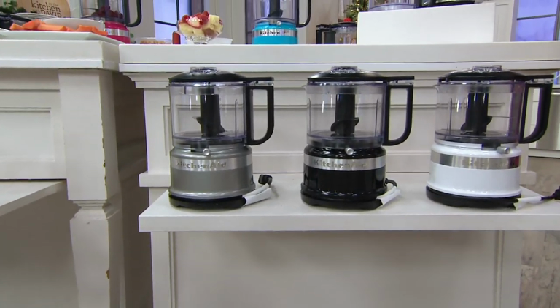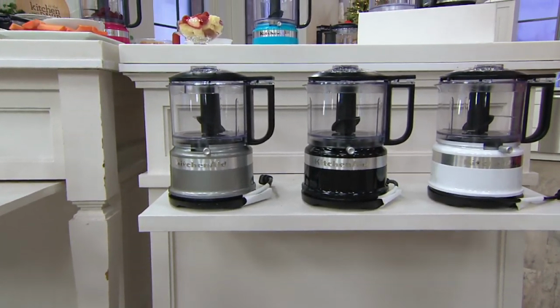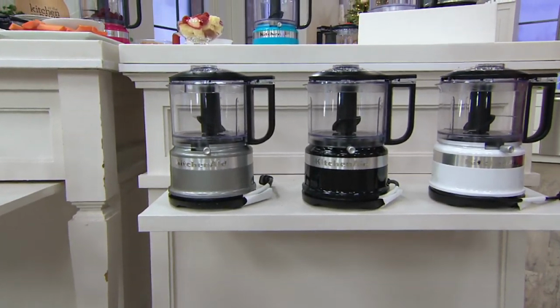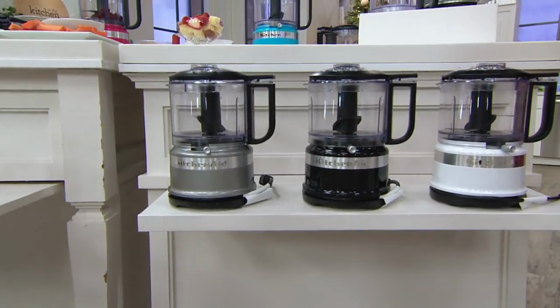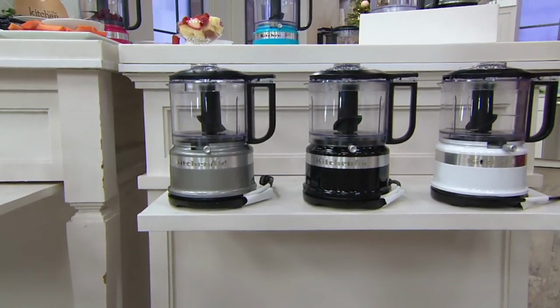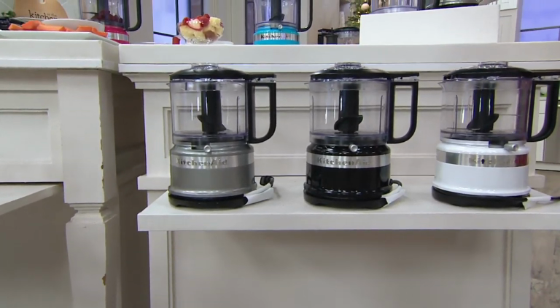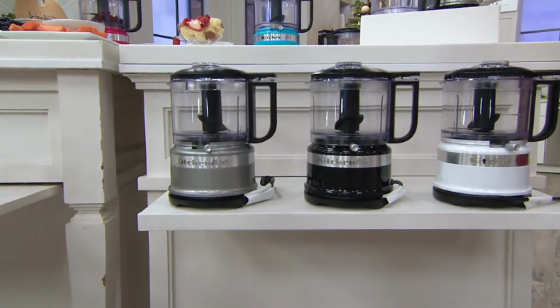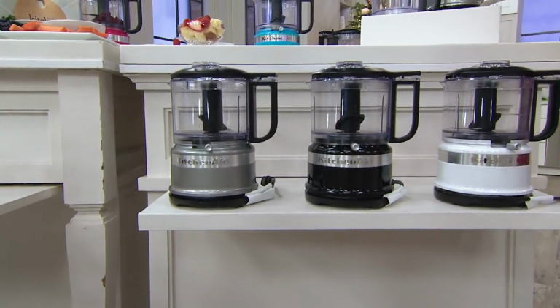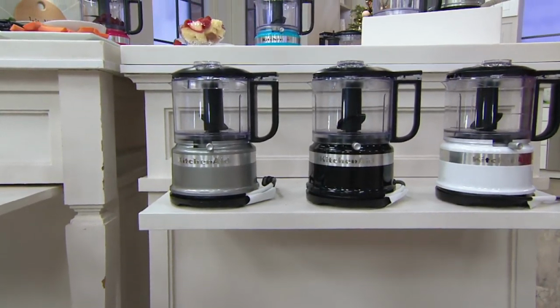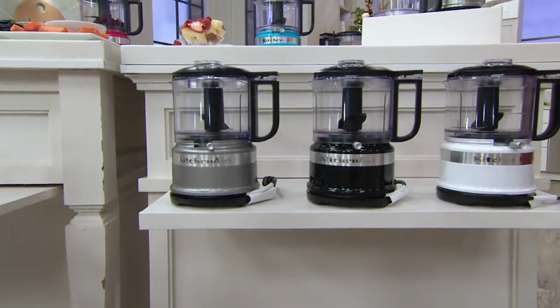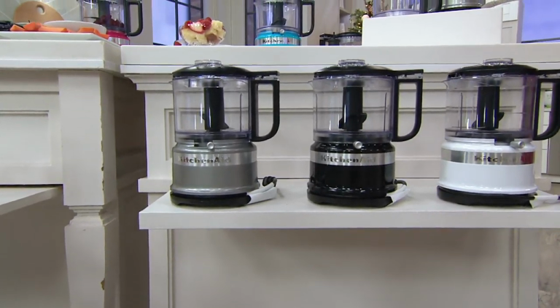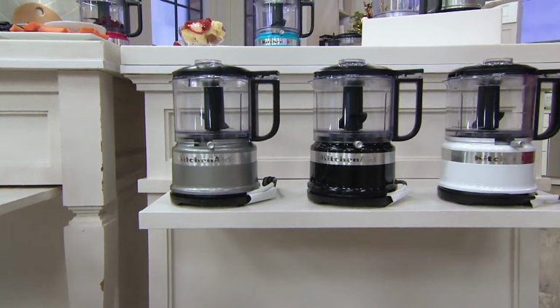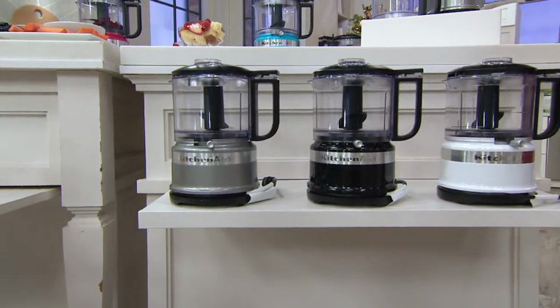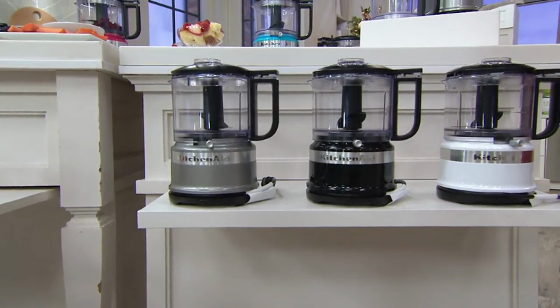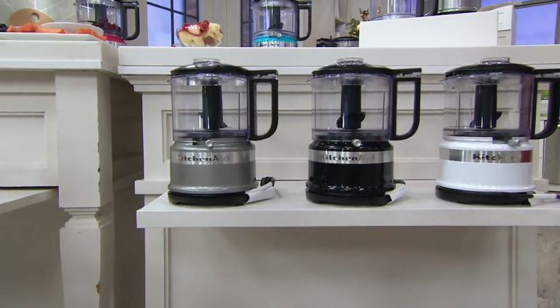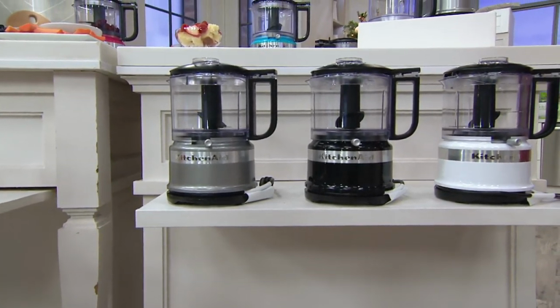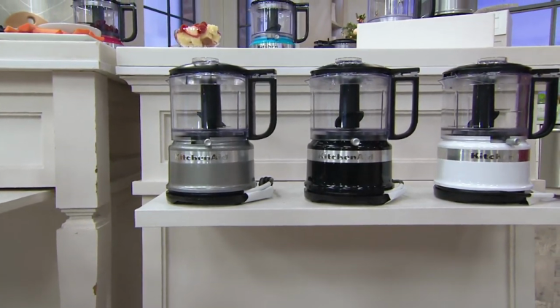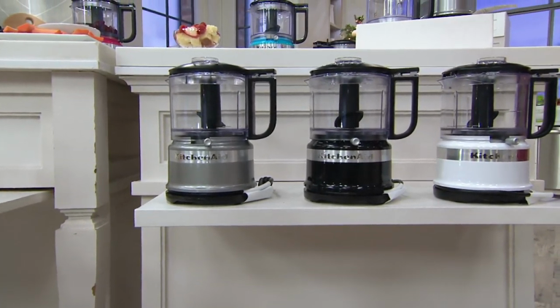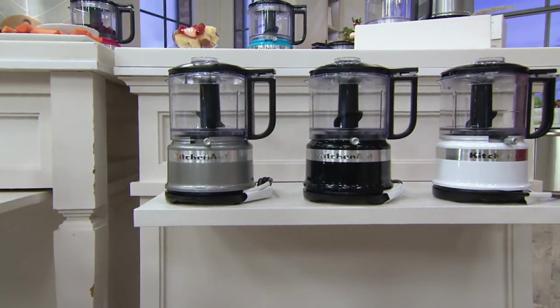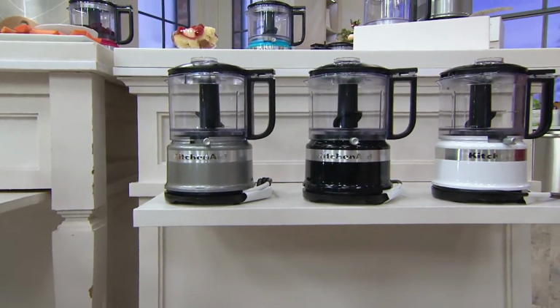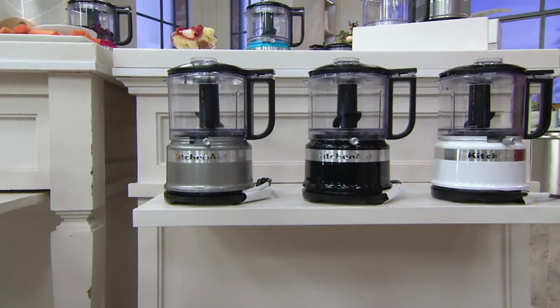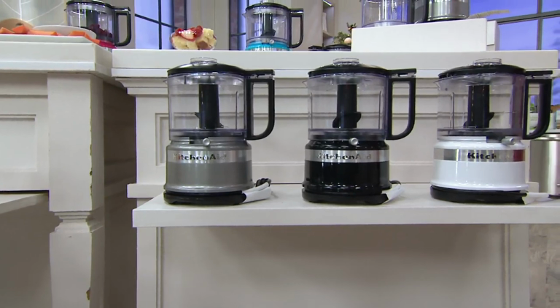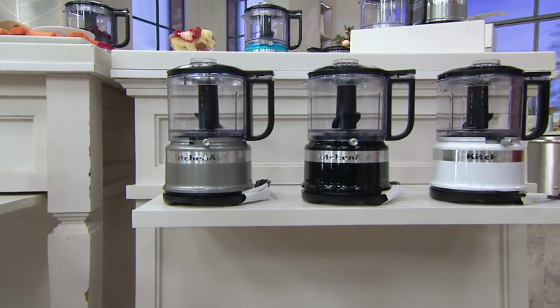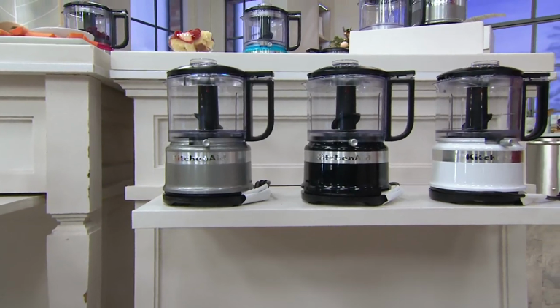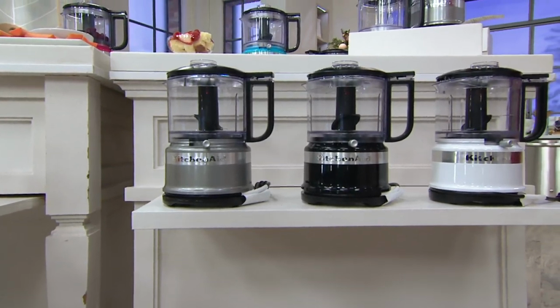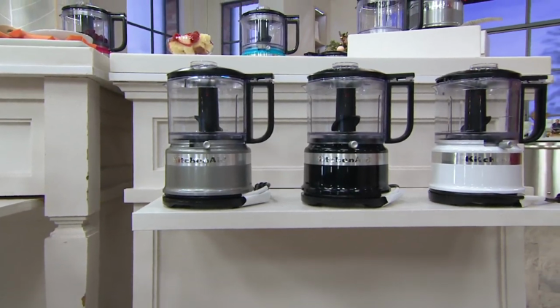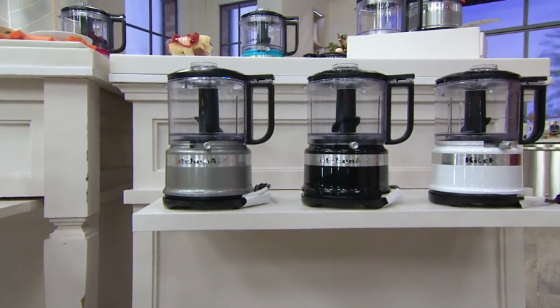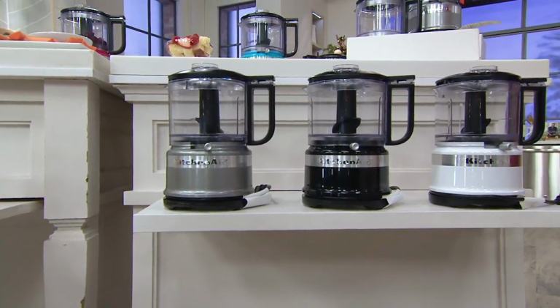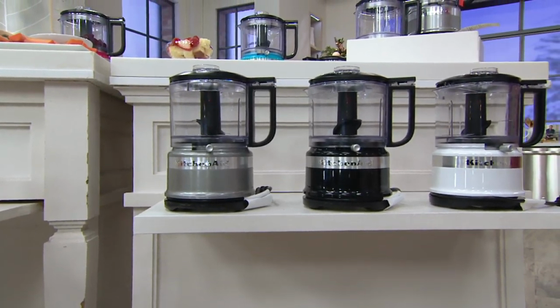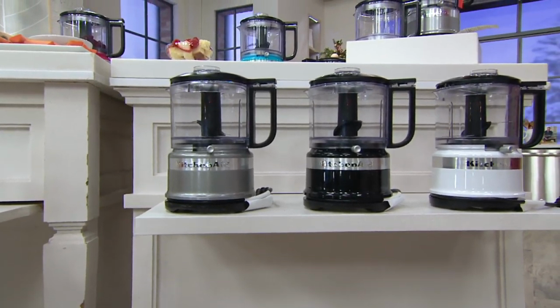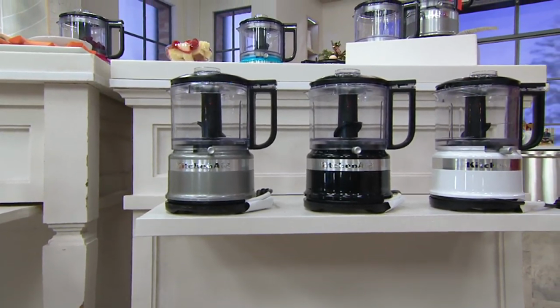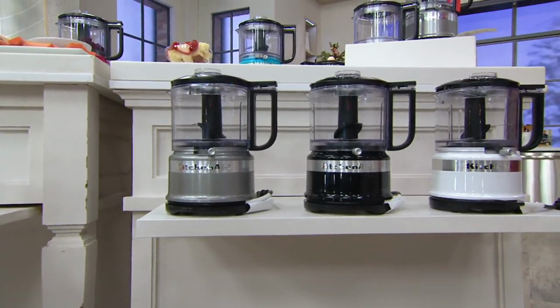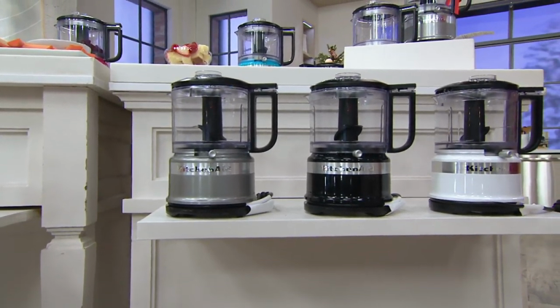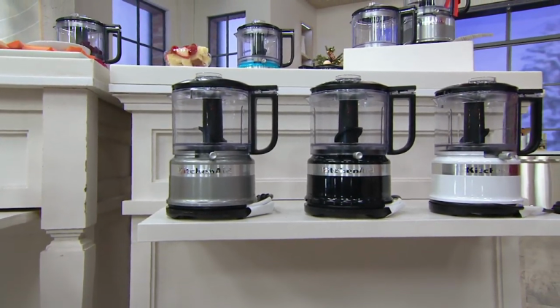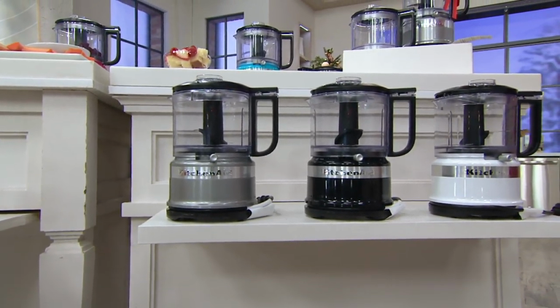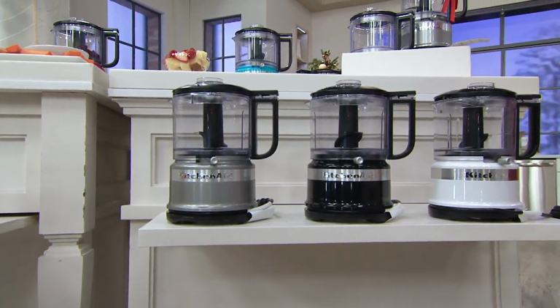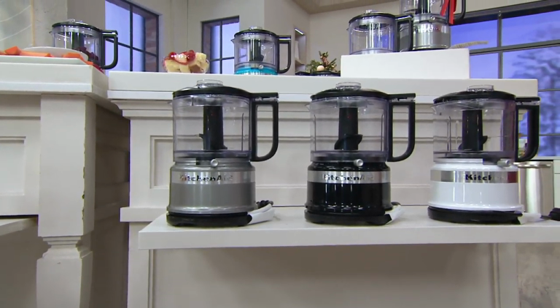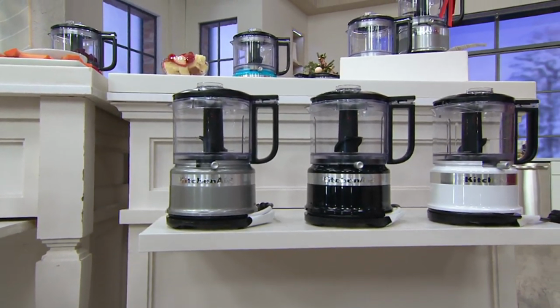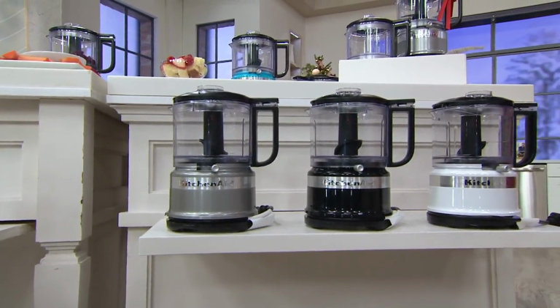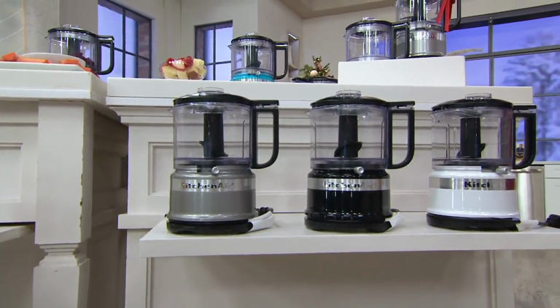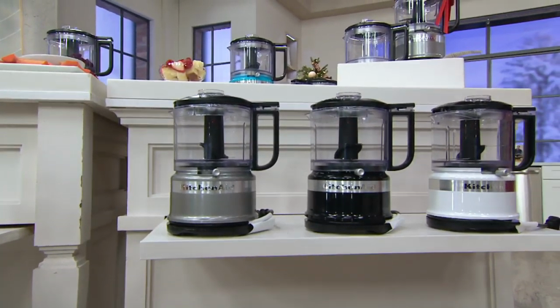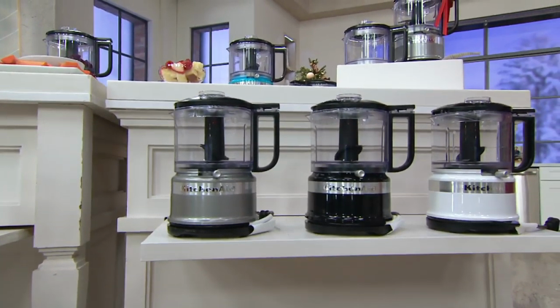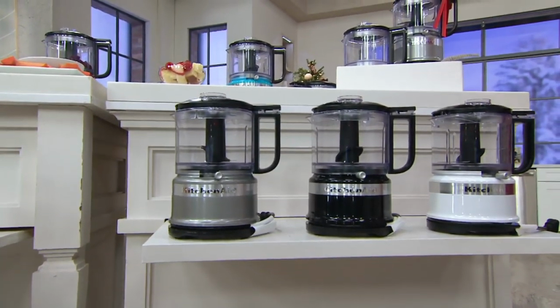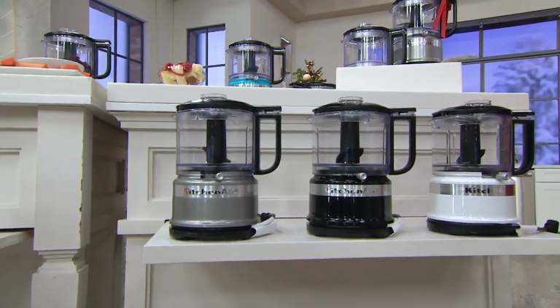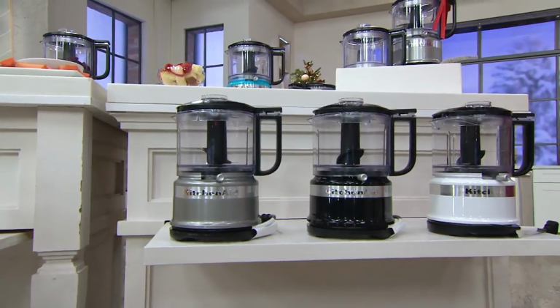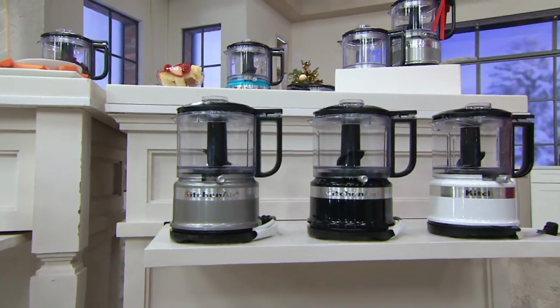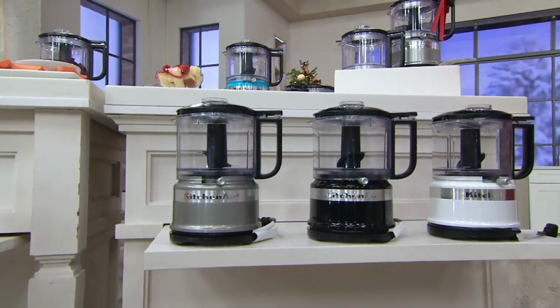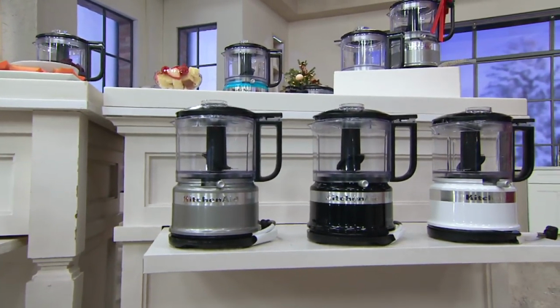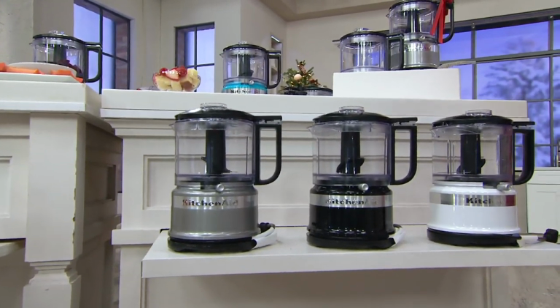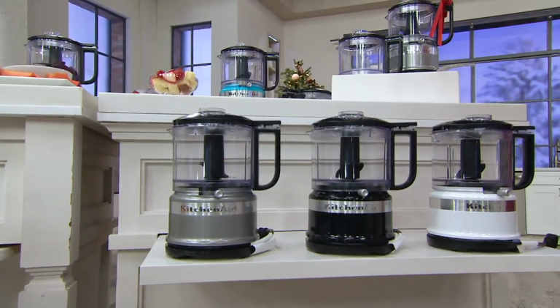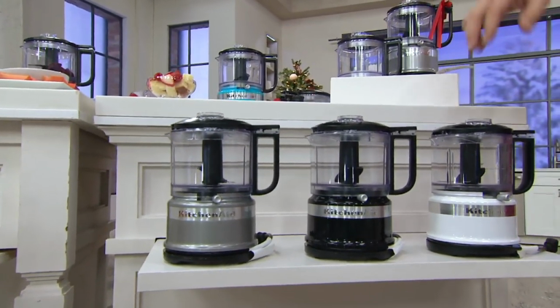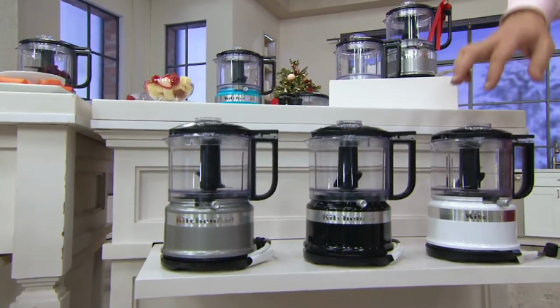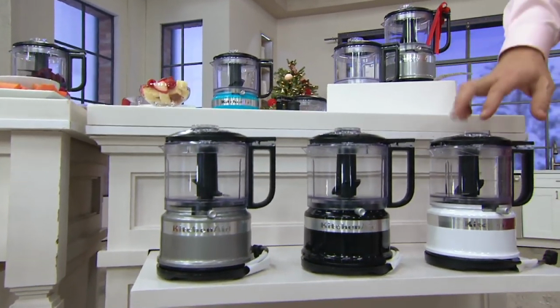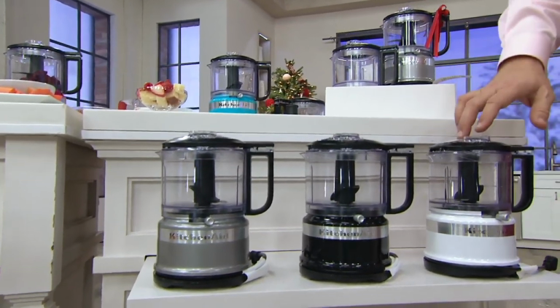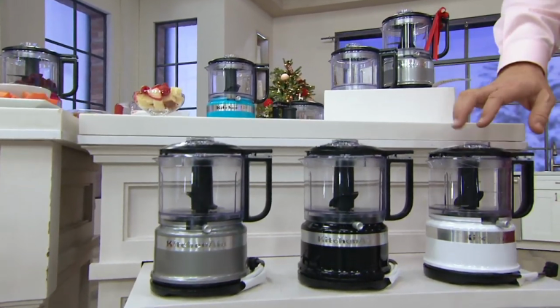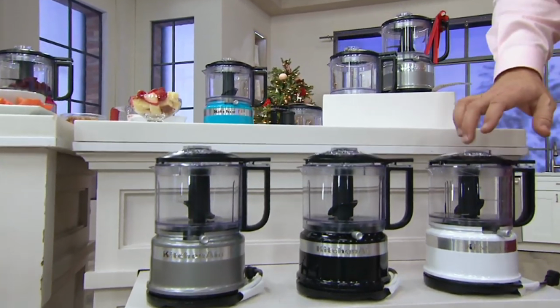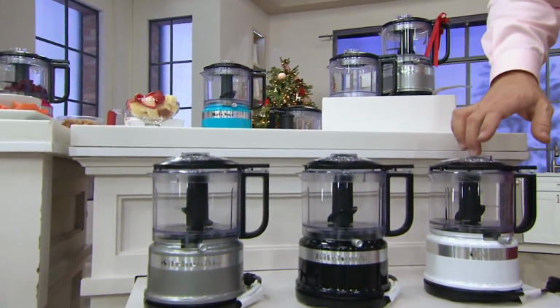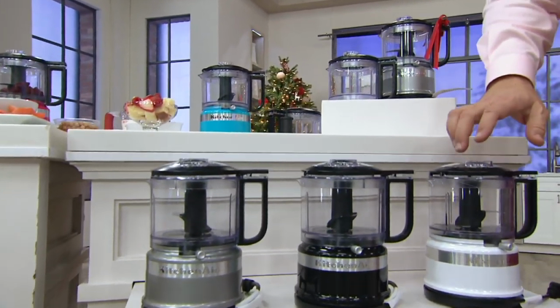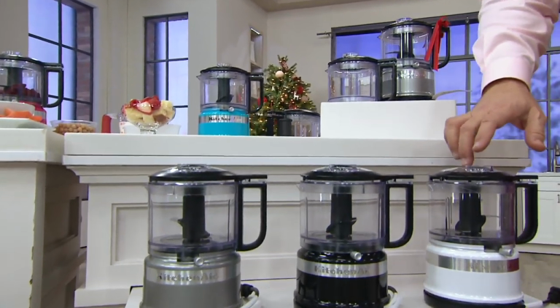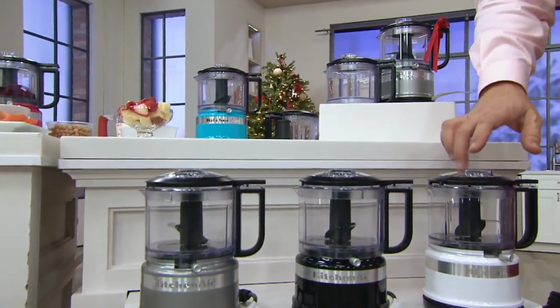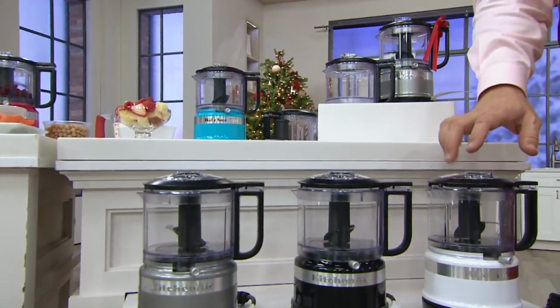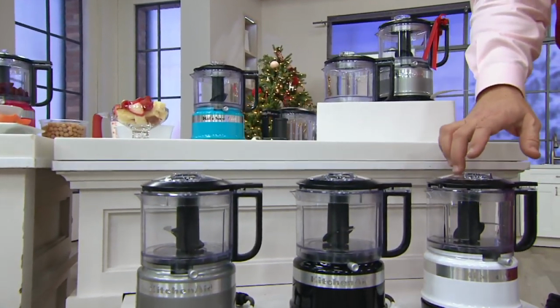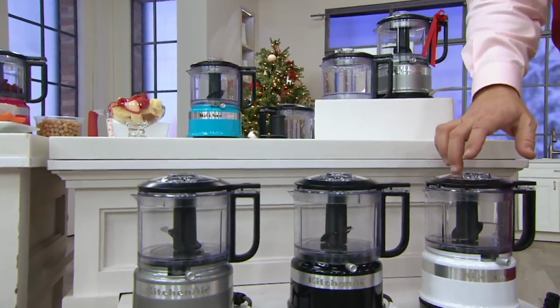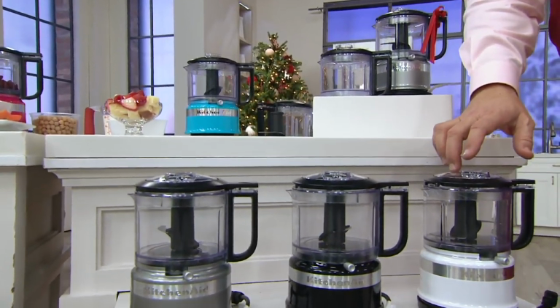If you saw this on Sunday and you're thinking they seem to be offering that the whole holiday season — no, it goes away tonight. End of day, this price and easy-pay go the way of the wind. So this is your White.